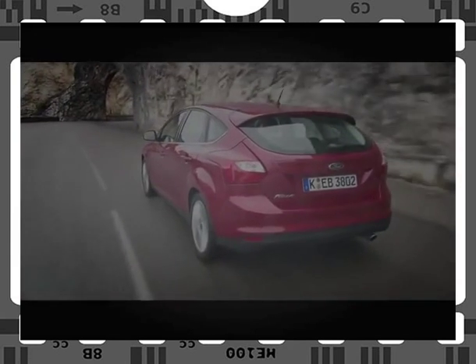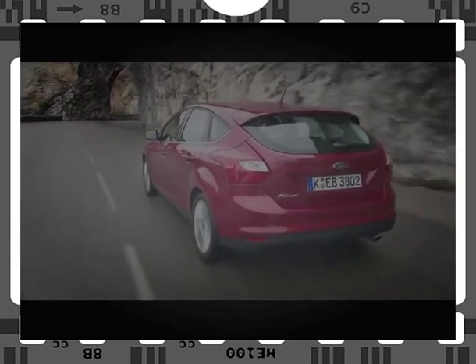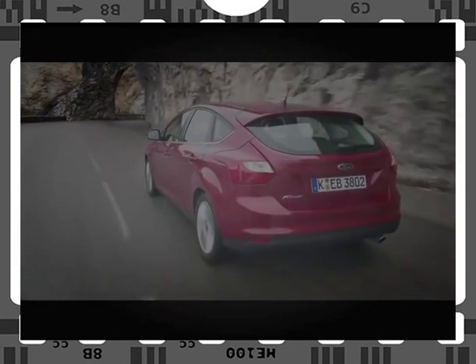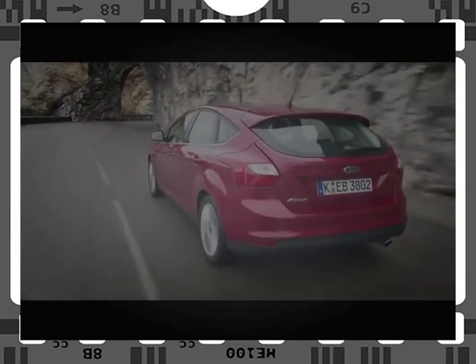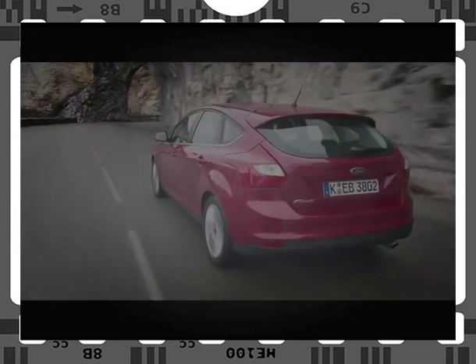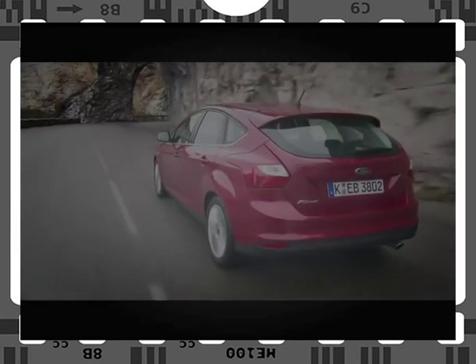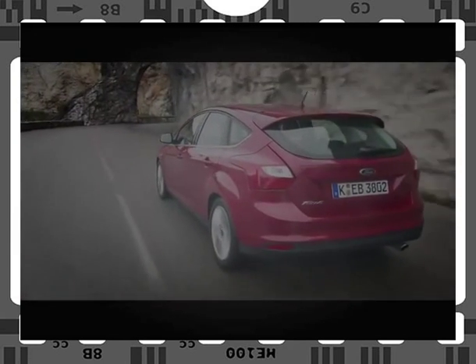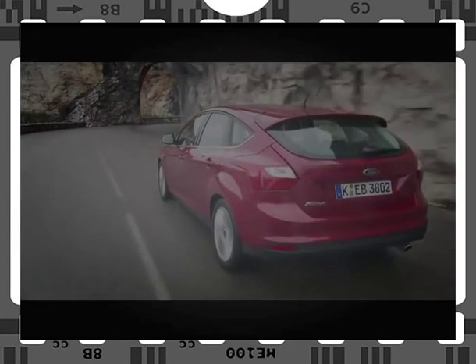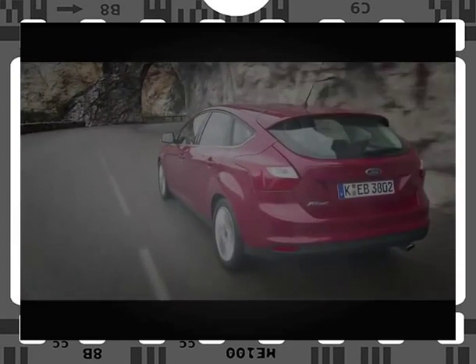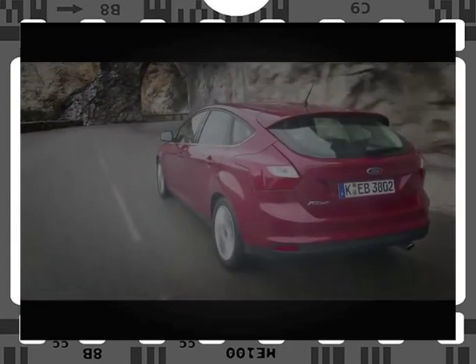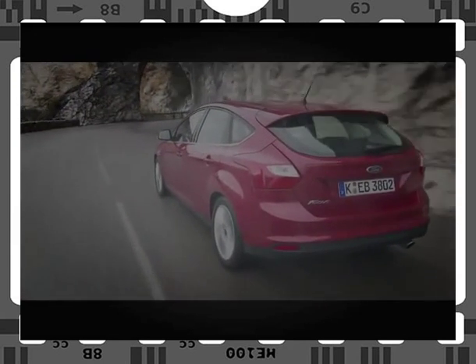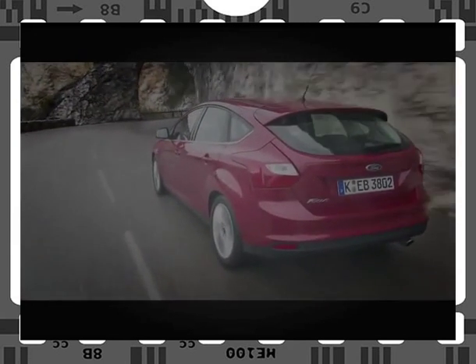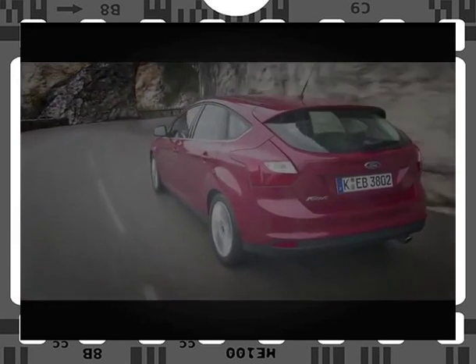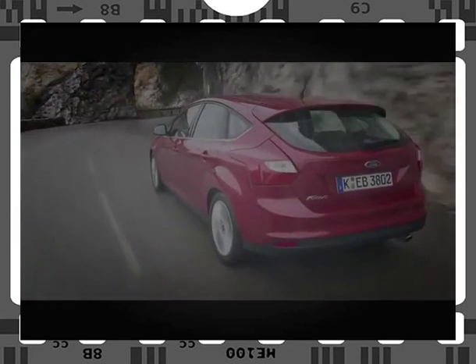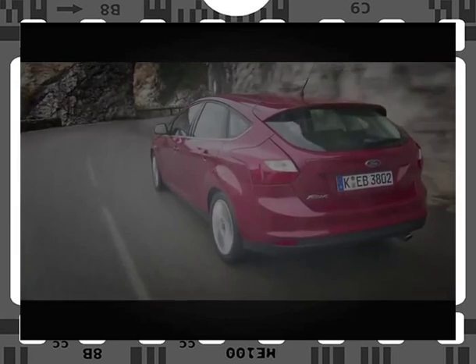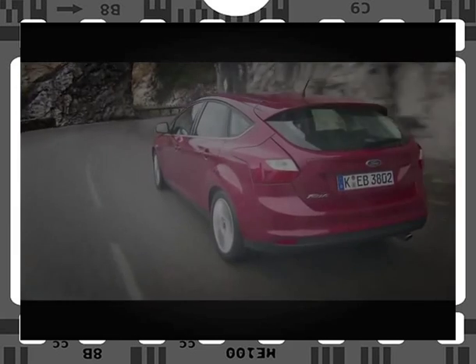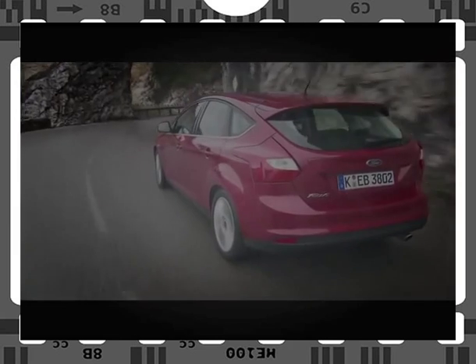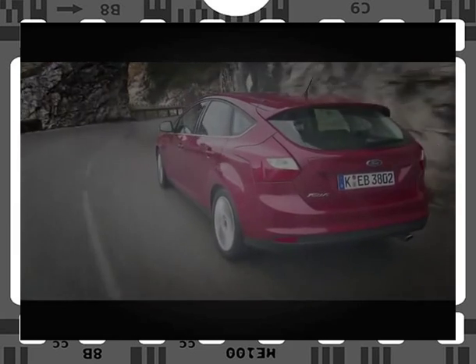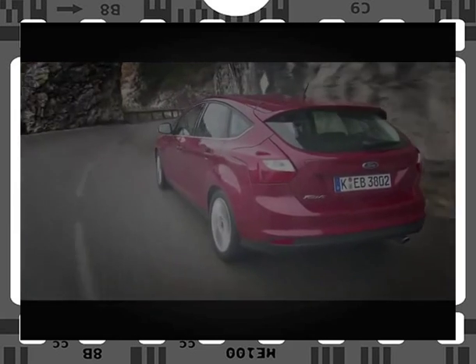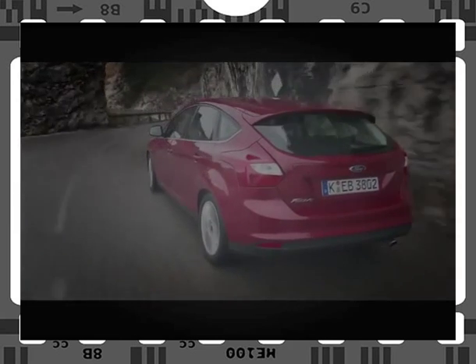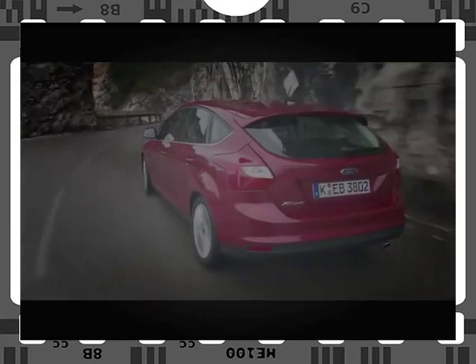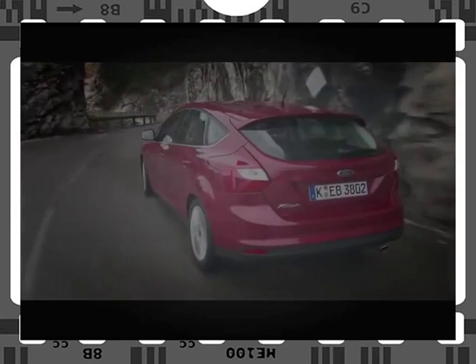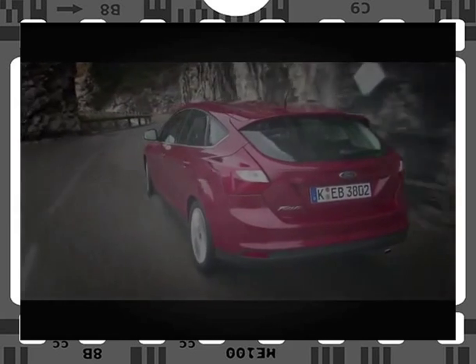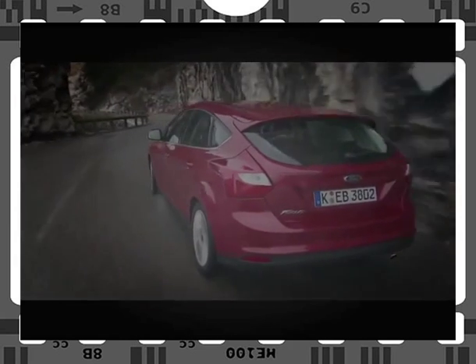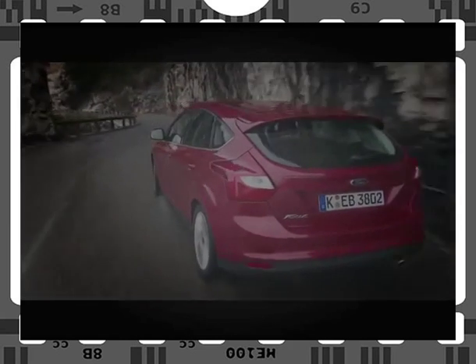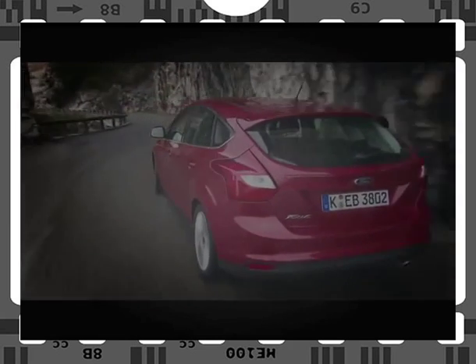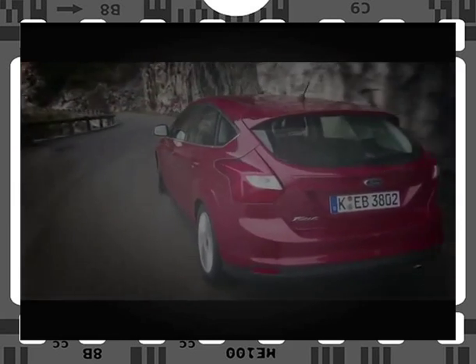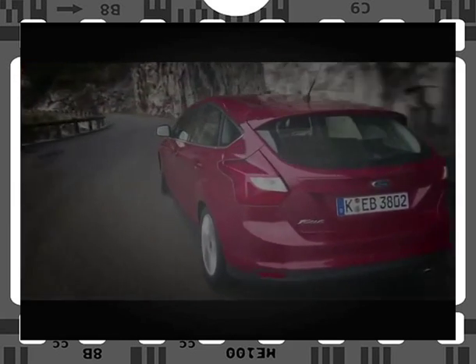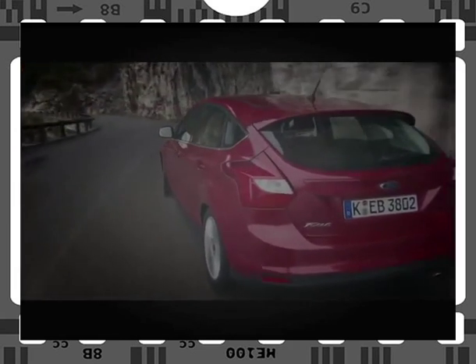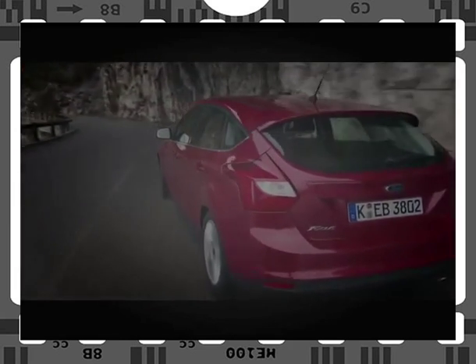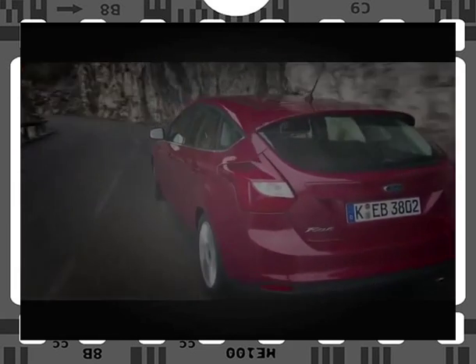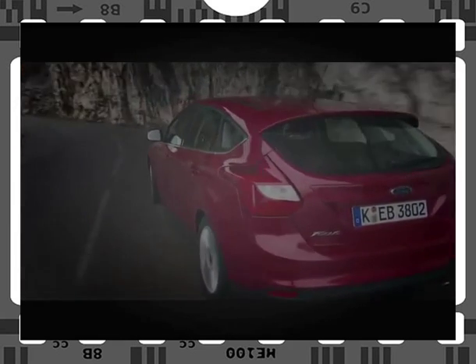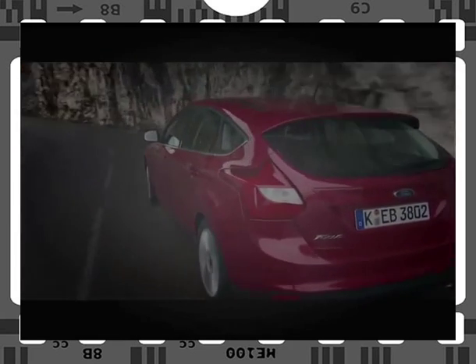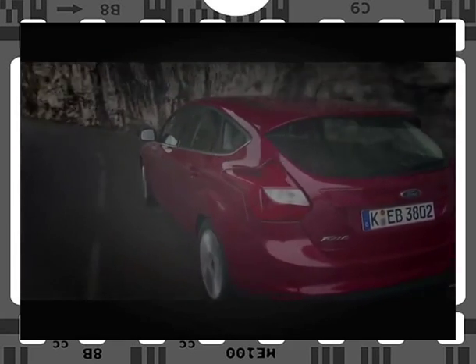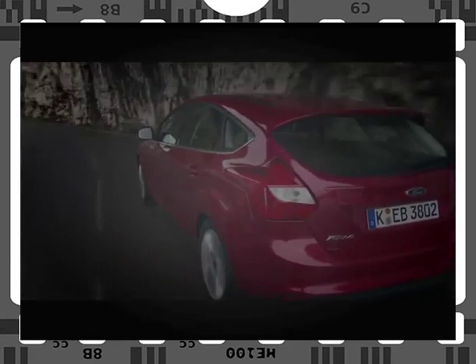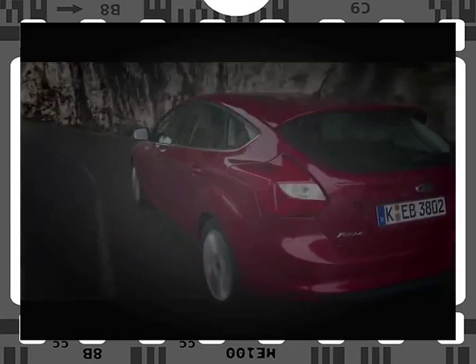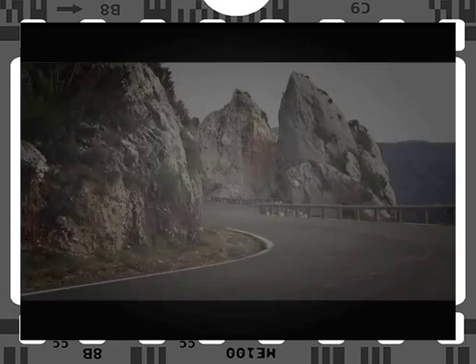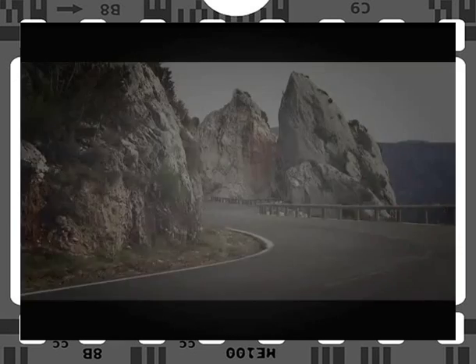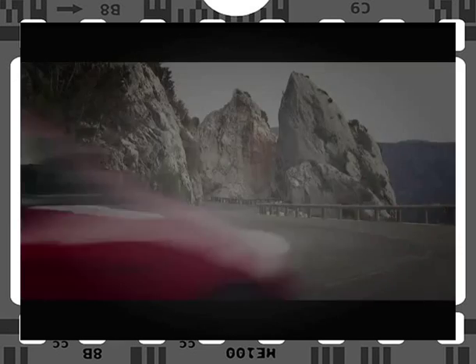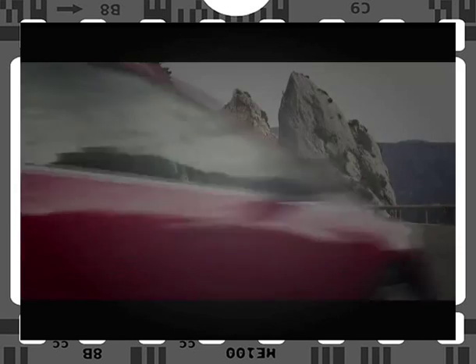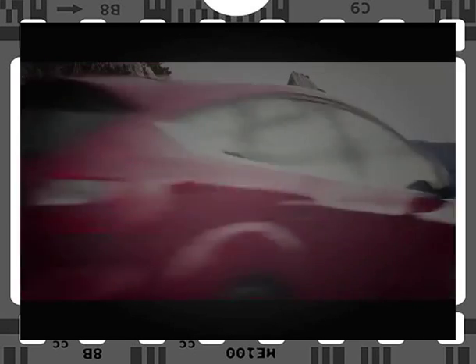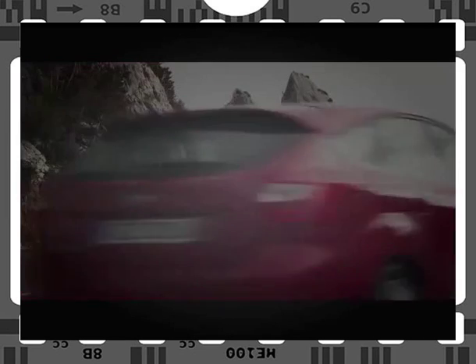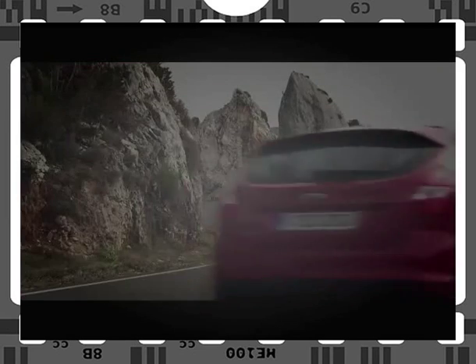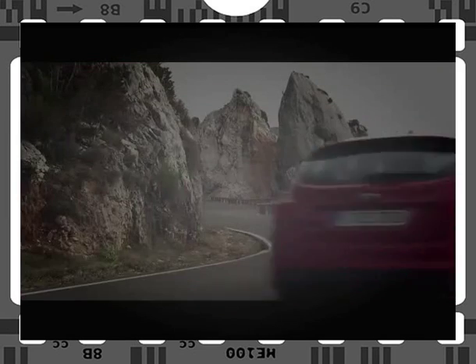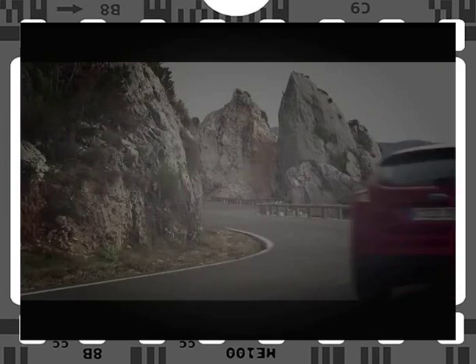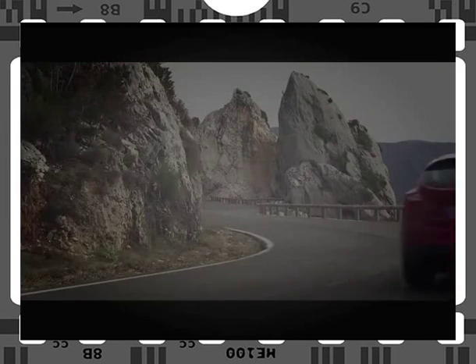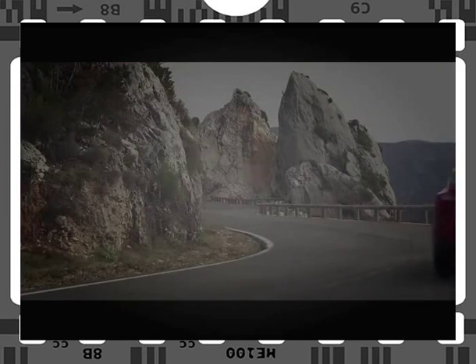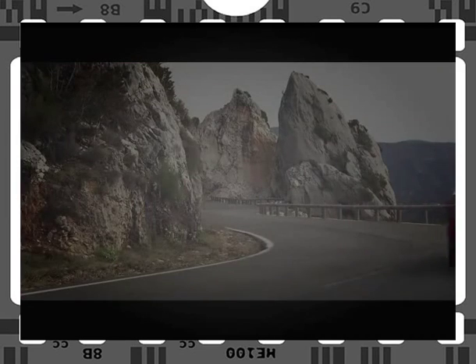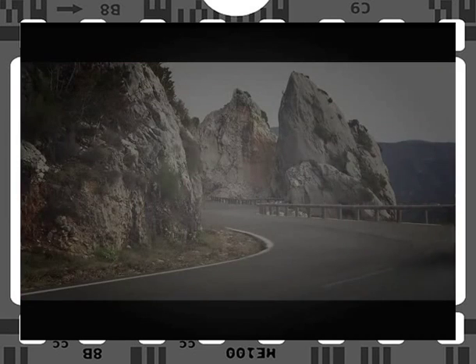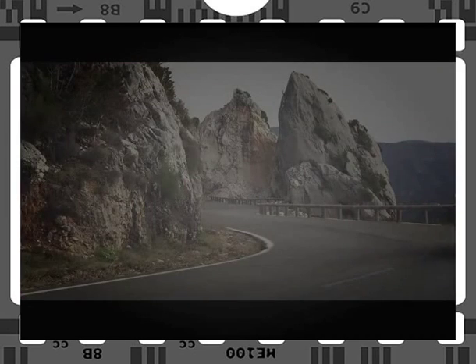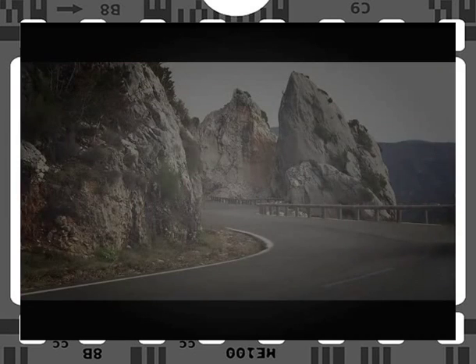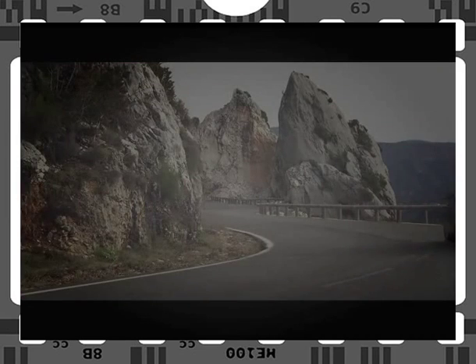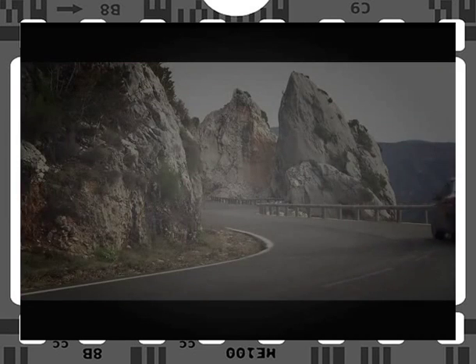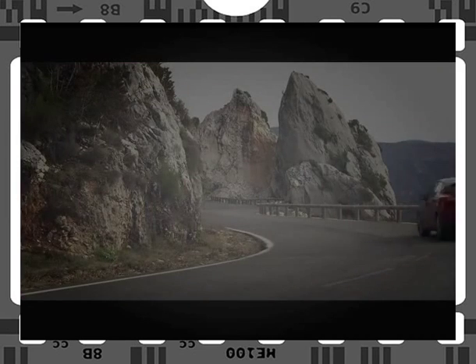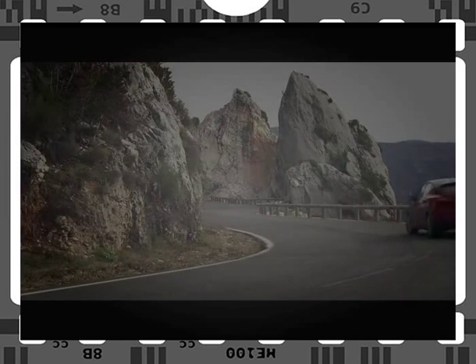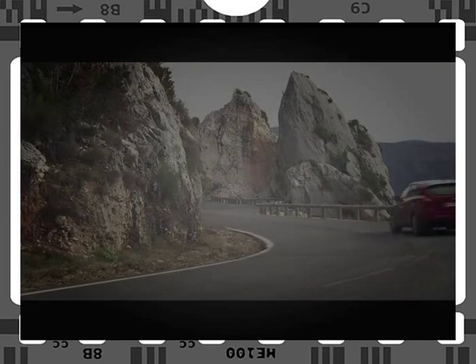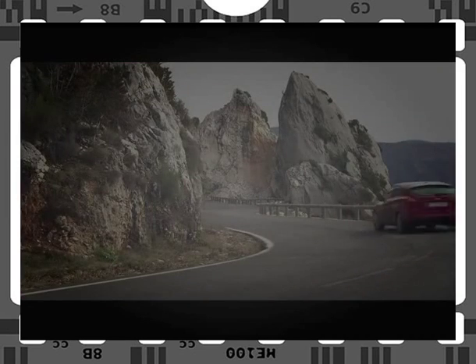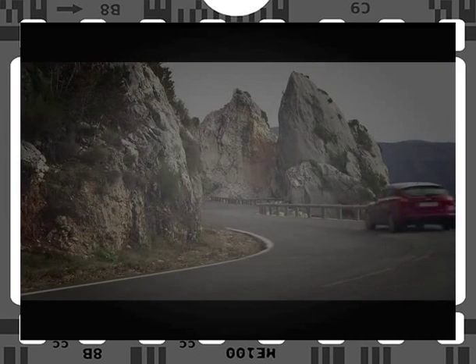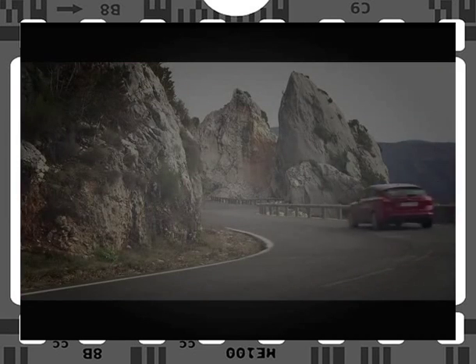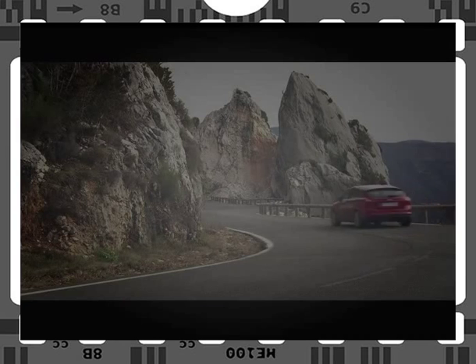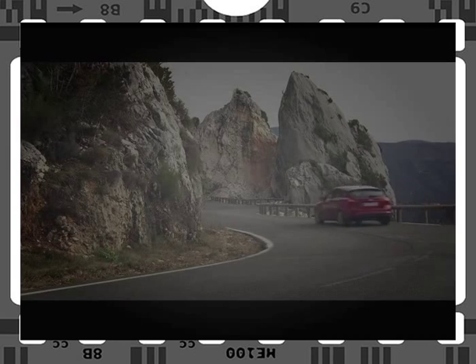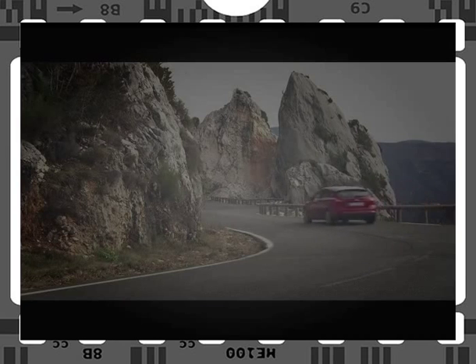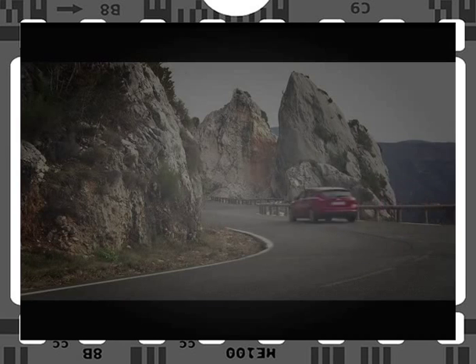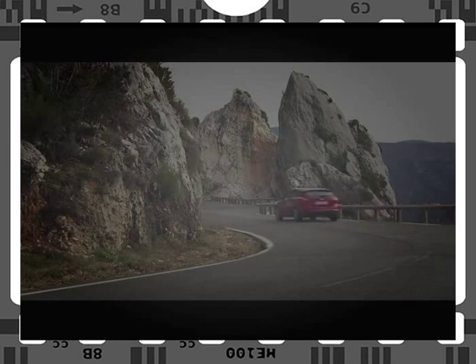At the back, the Focus gets a rear air deflector, a rear diffuser, and a rear wheel speed lip. Even the rear lamp has been specially designed to reduce drag and improve stability.